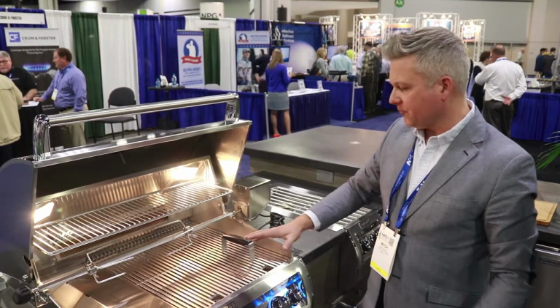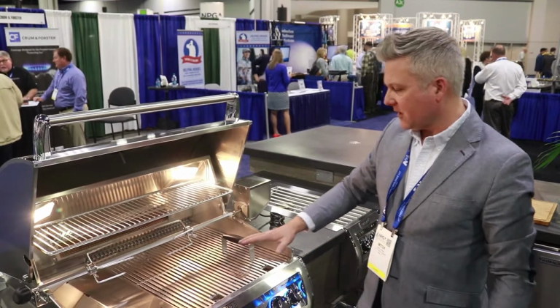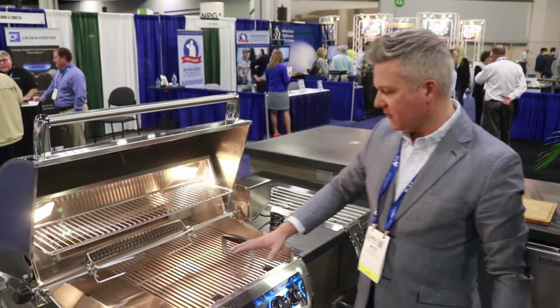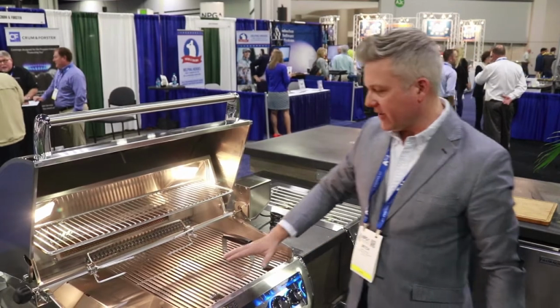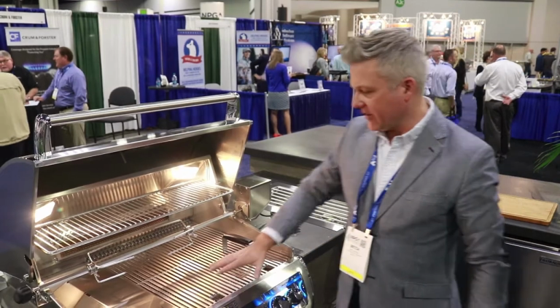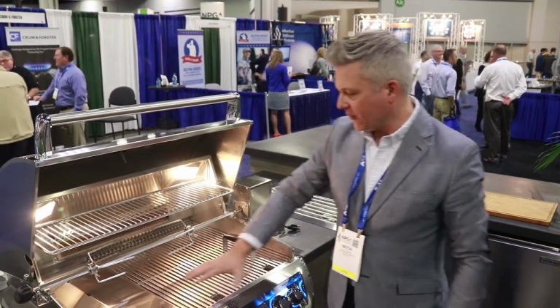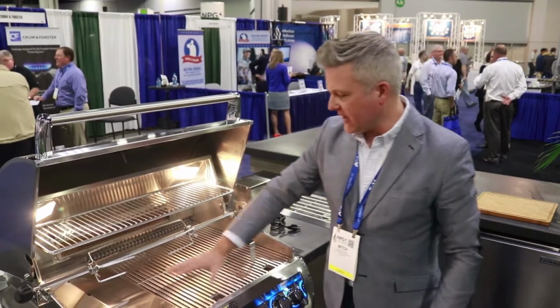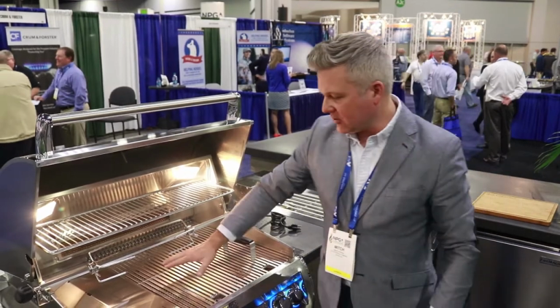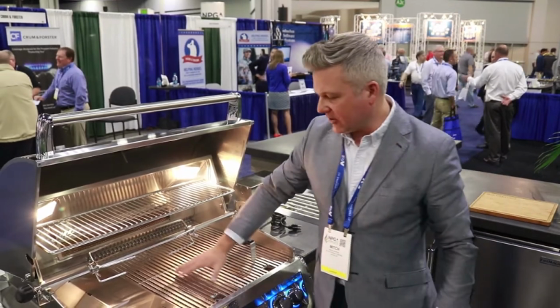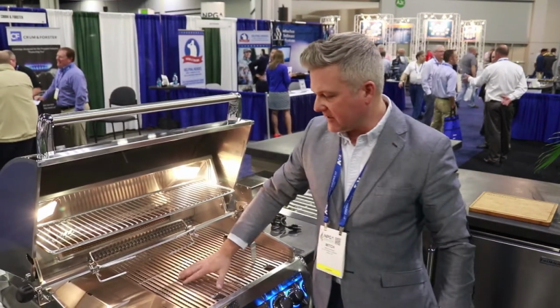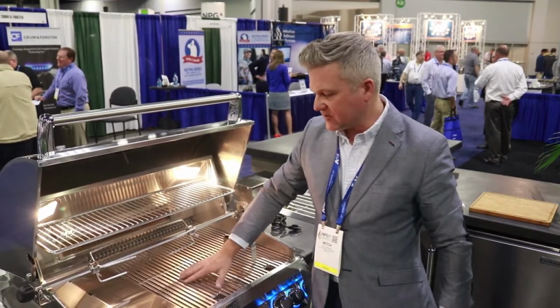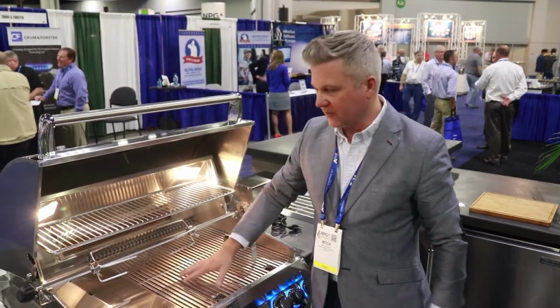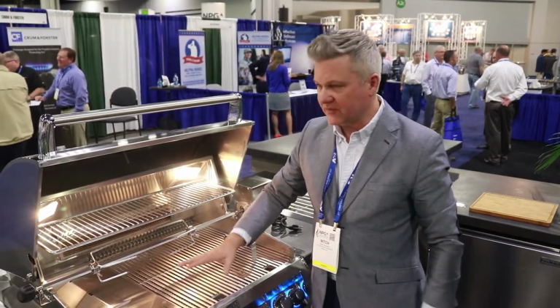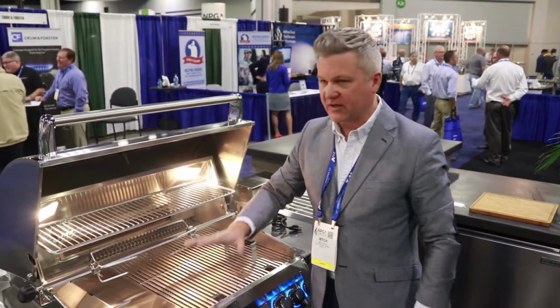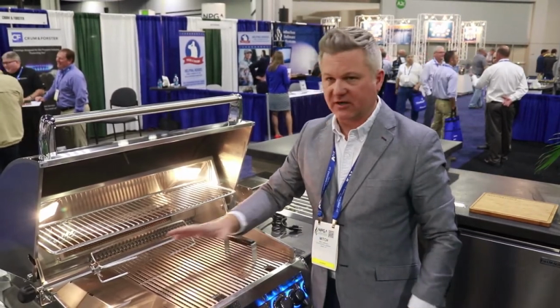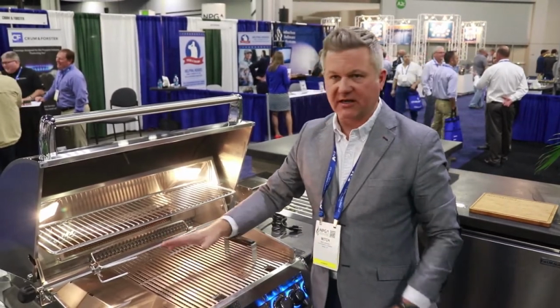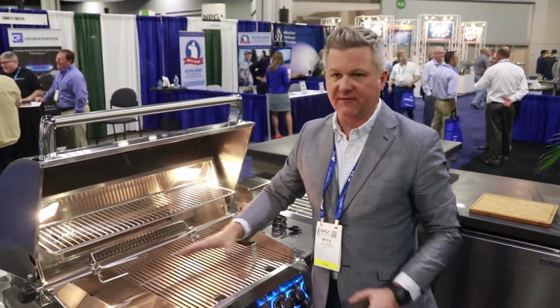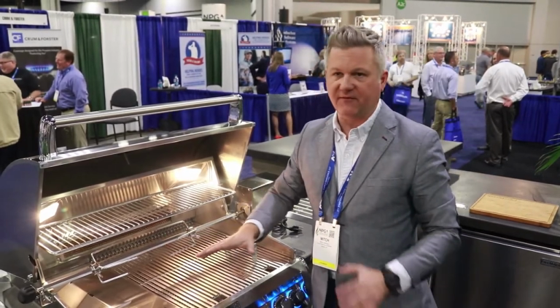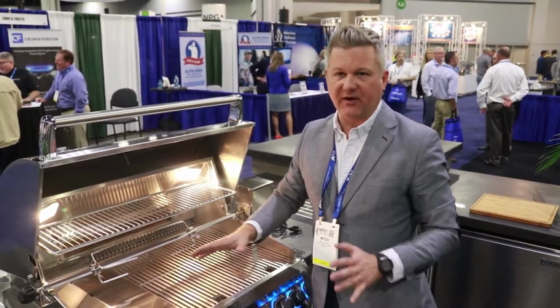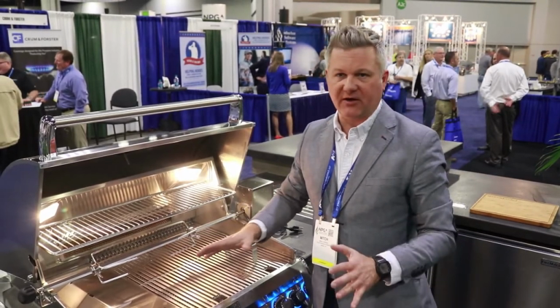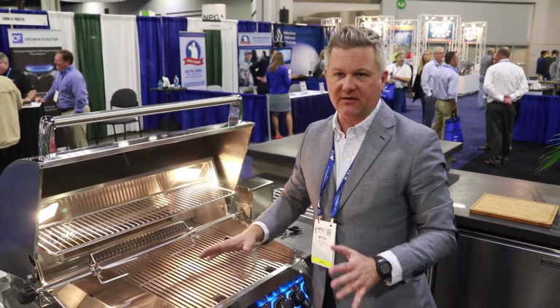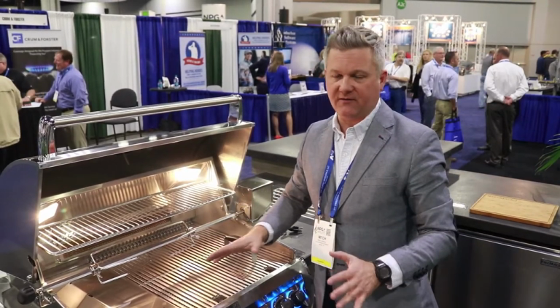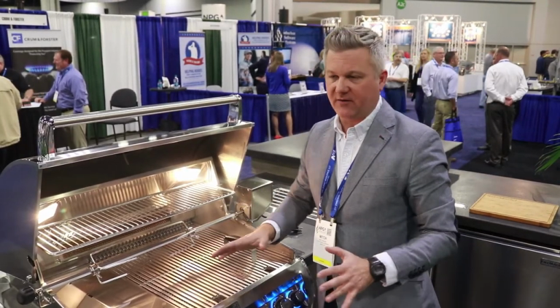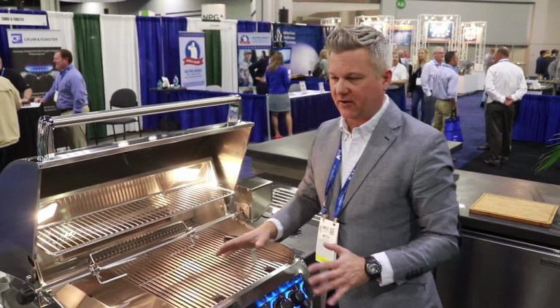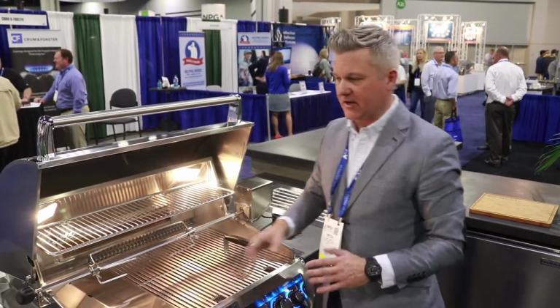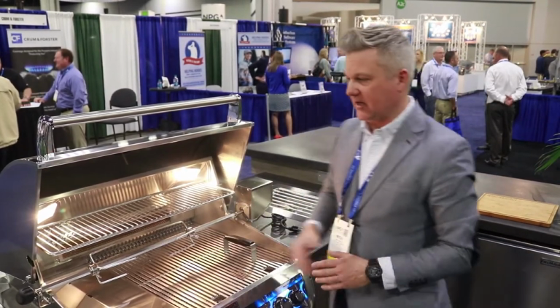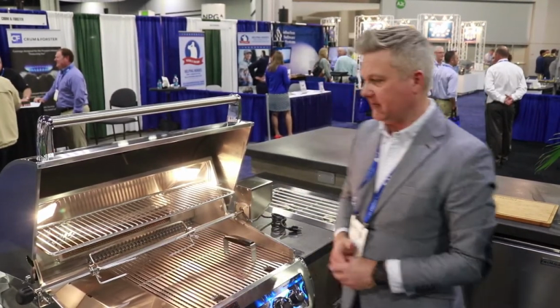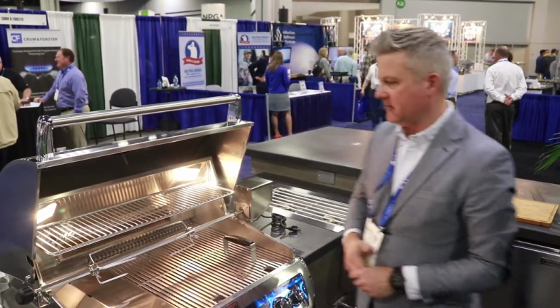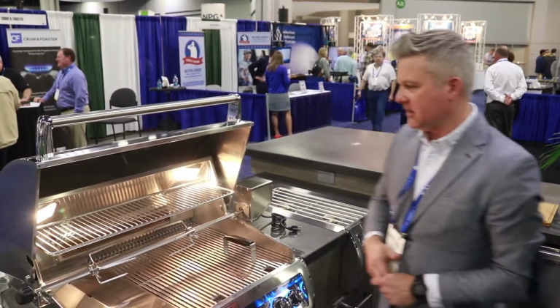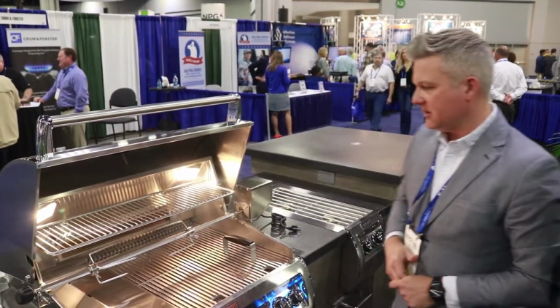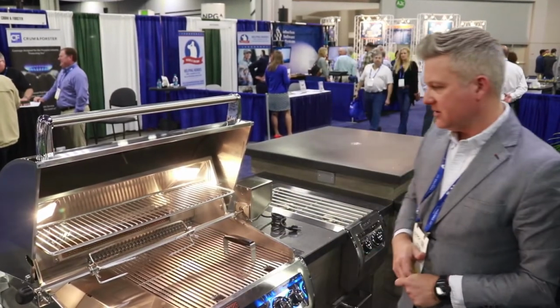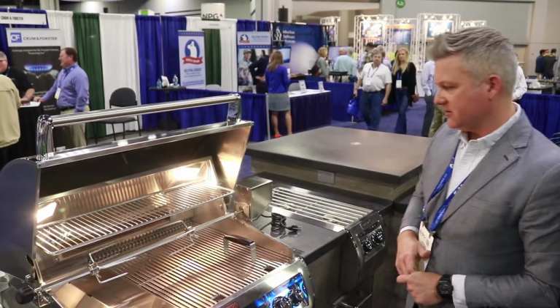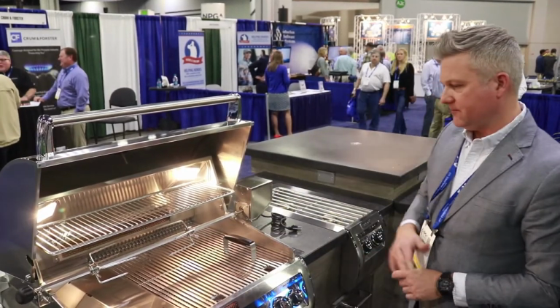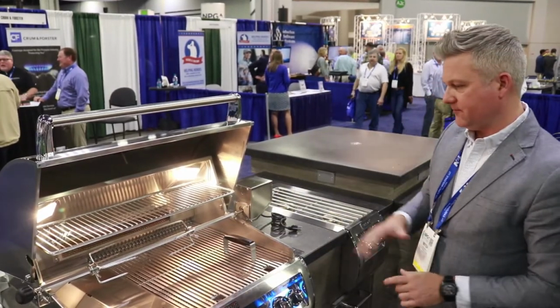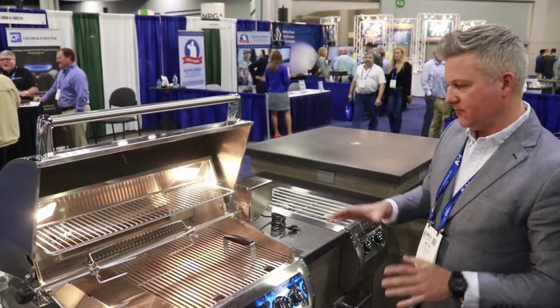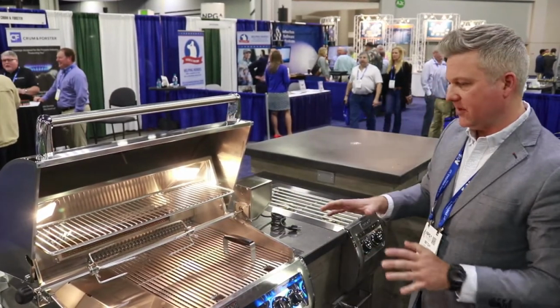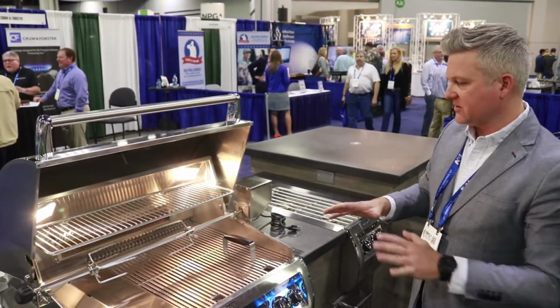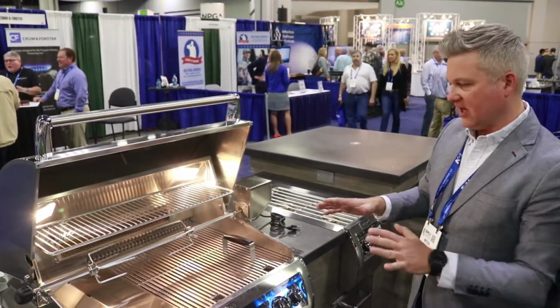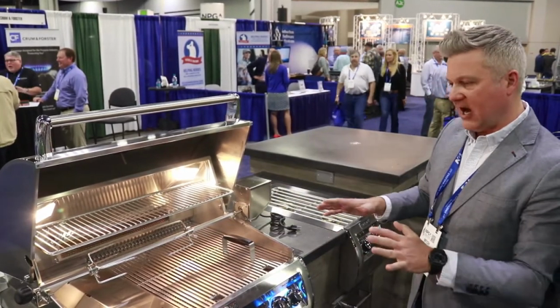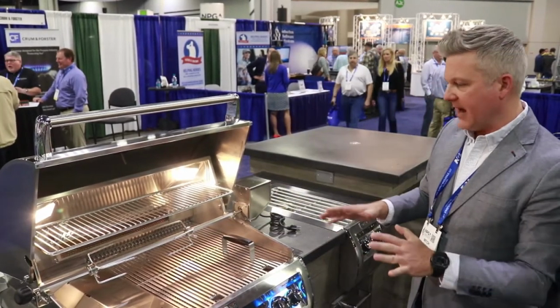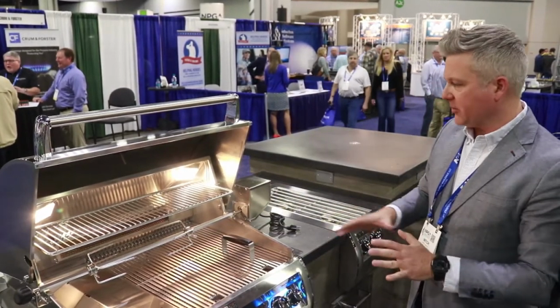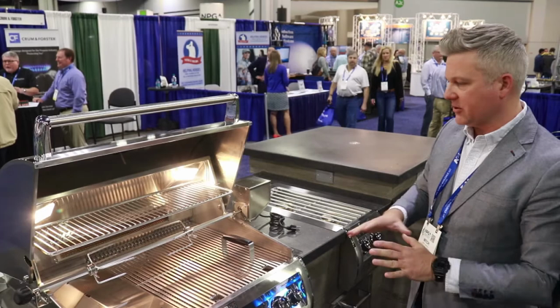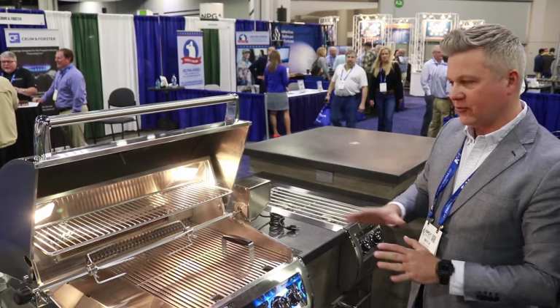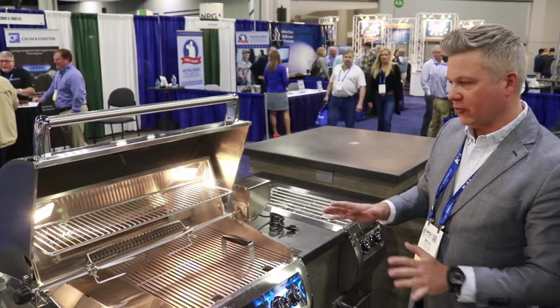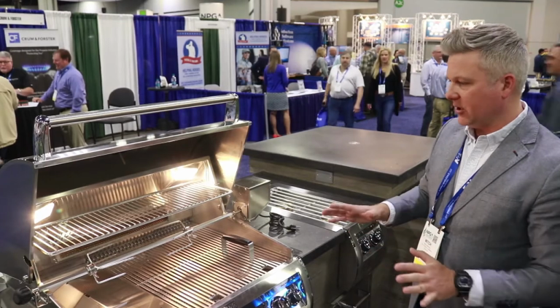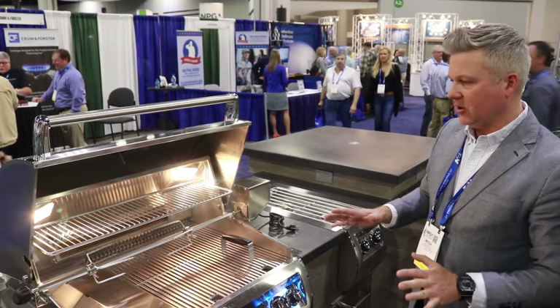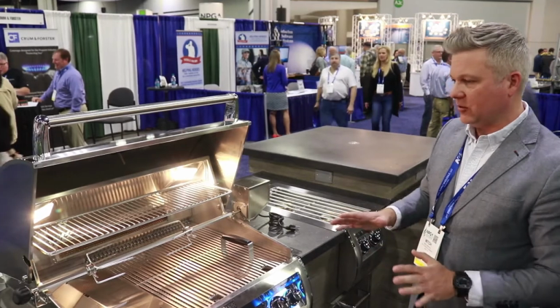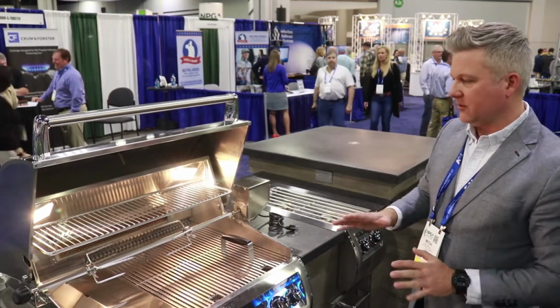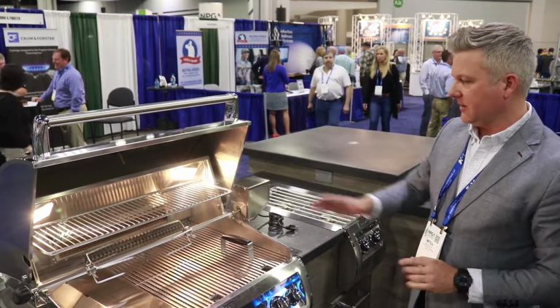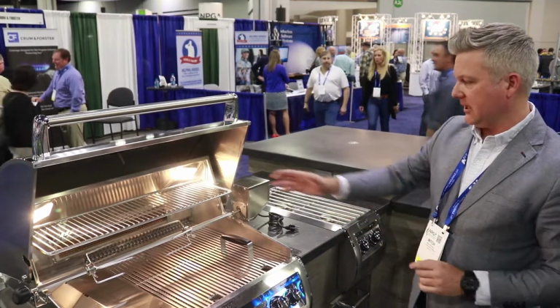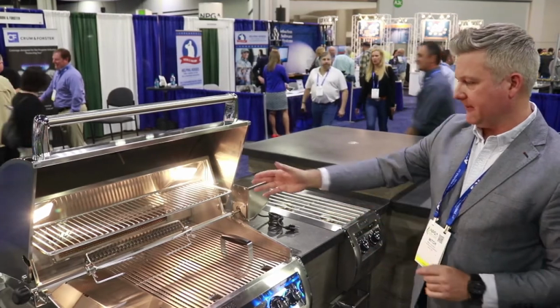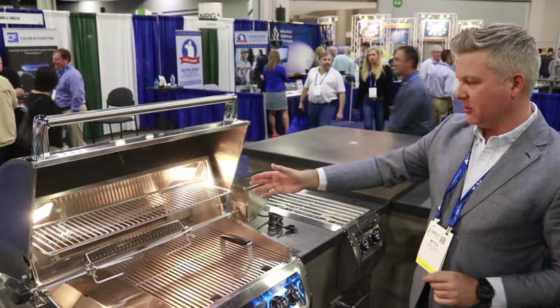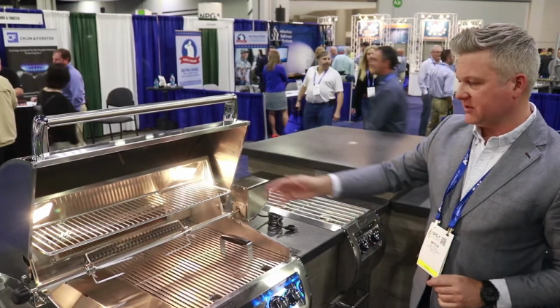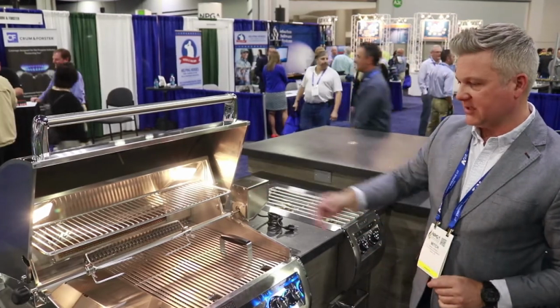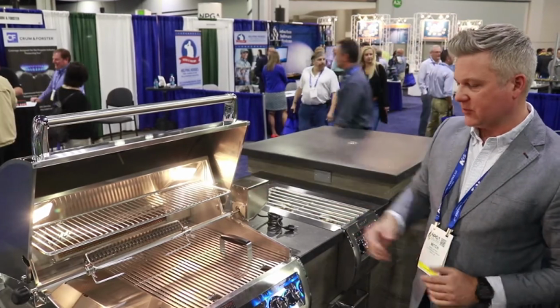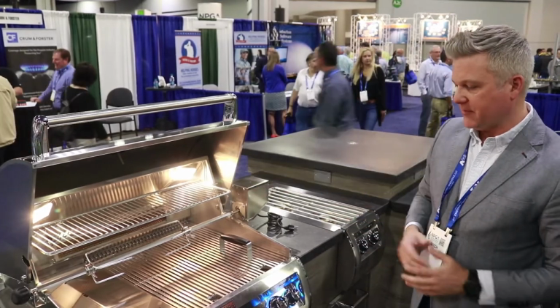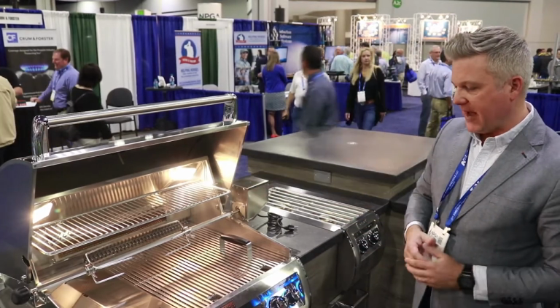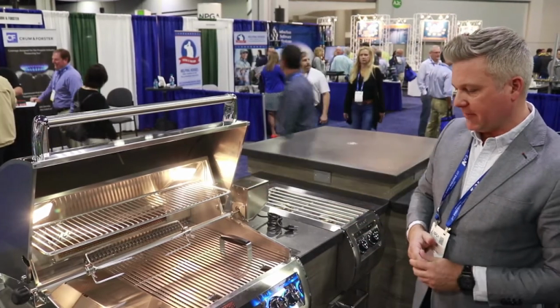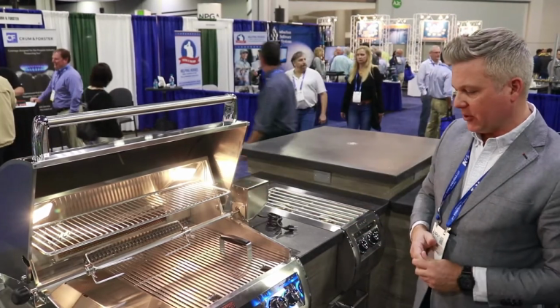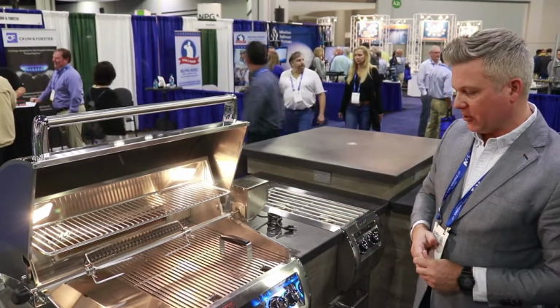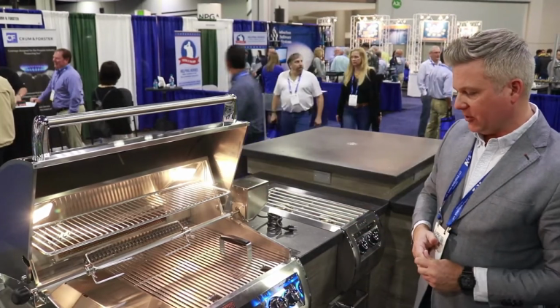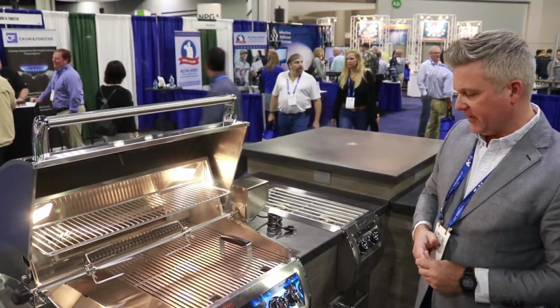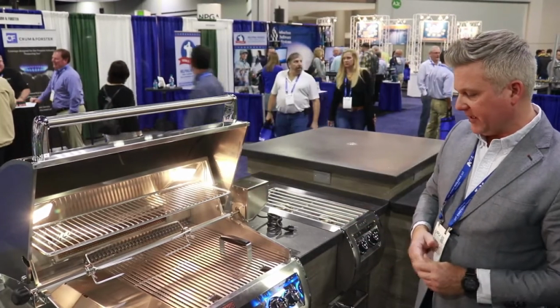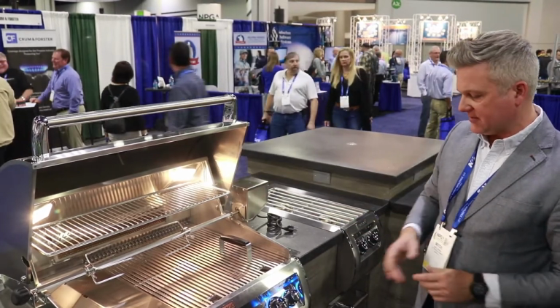Got a great cooking surface here. It's a hybrid grill, with a rotisserie back burner on this.